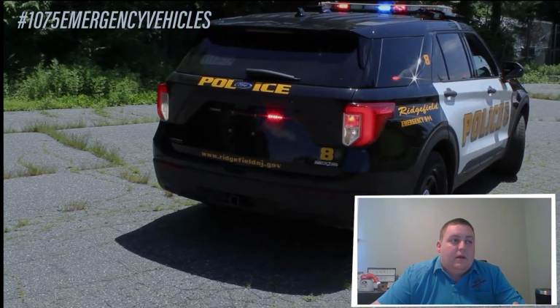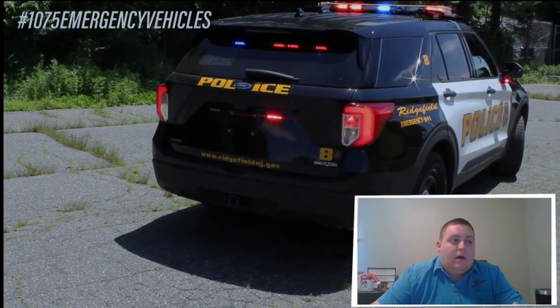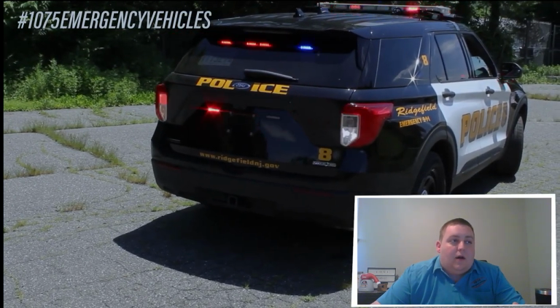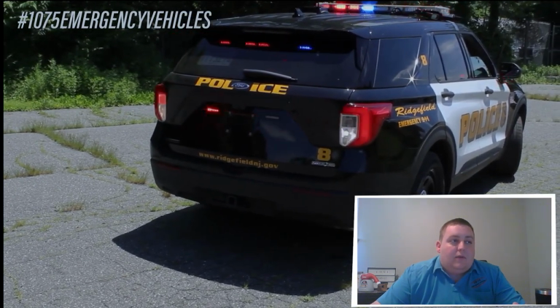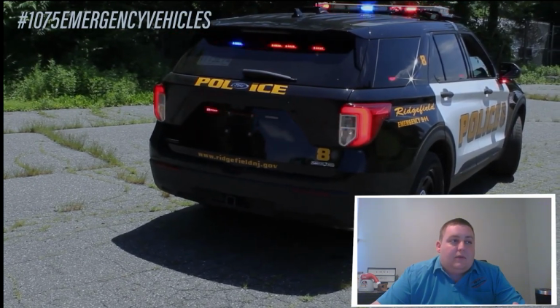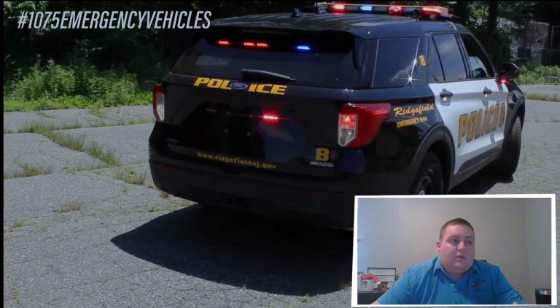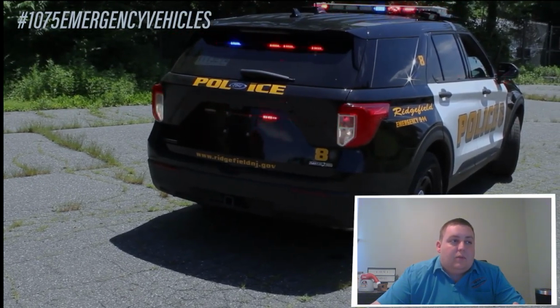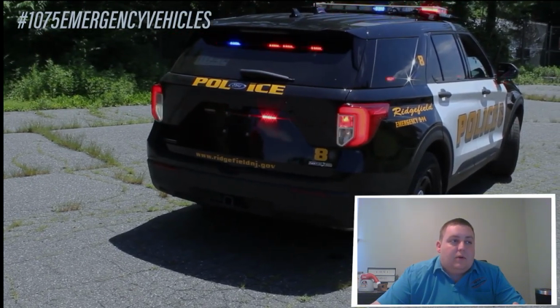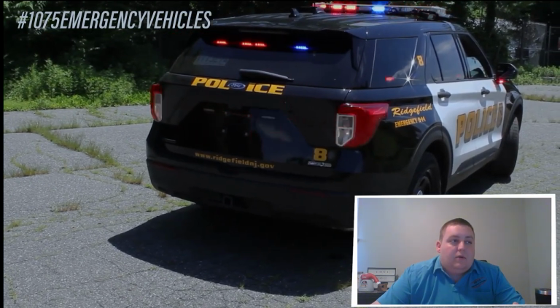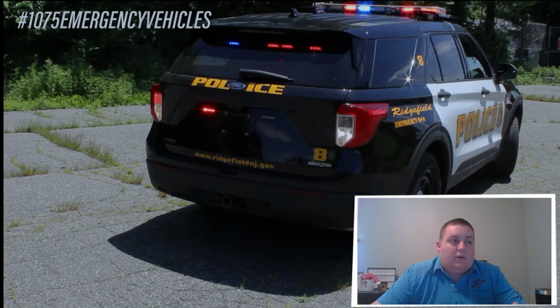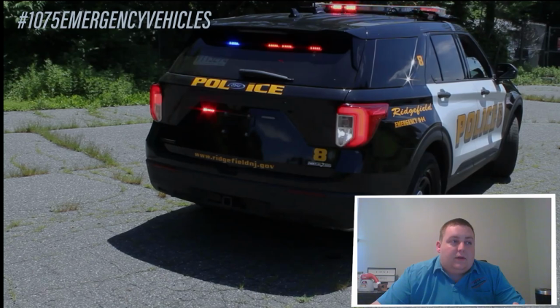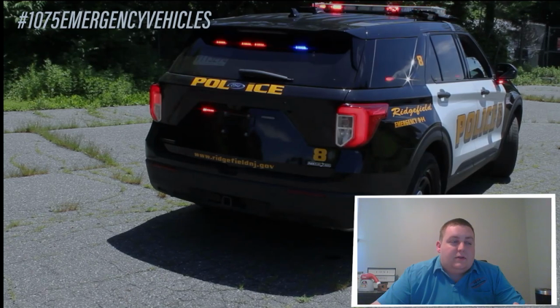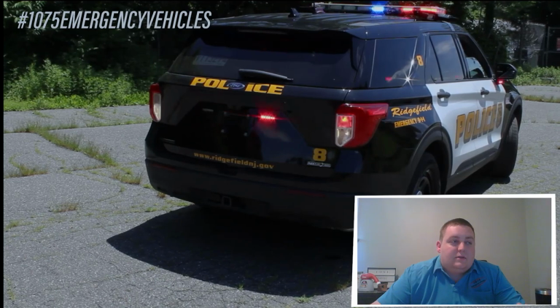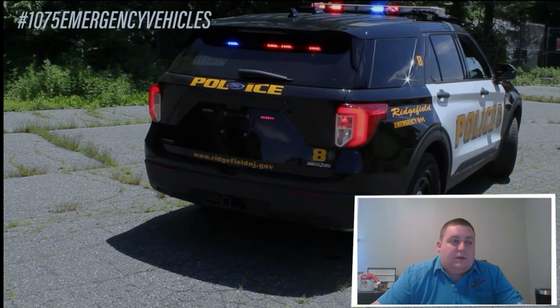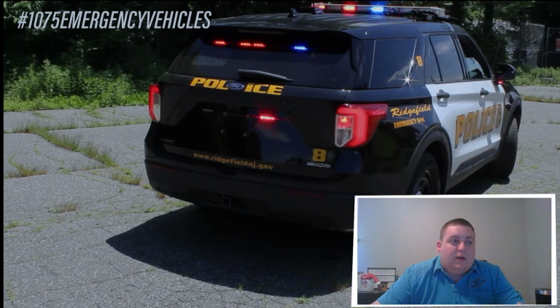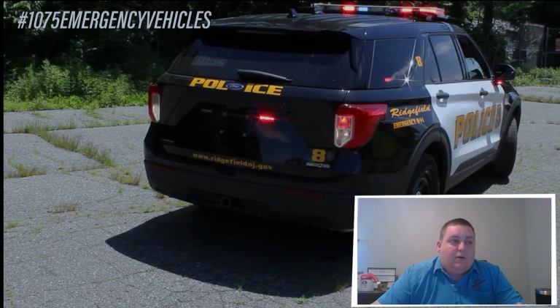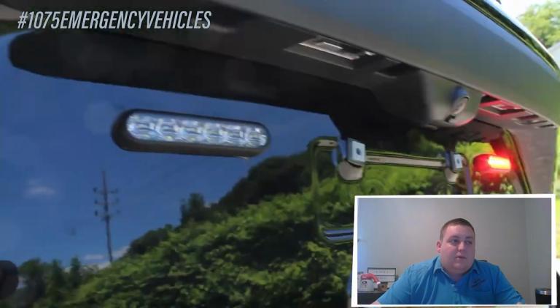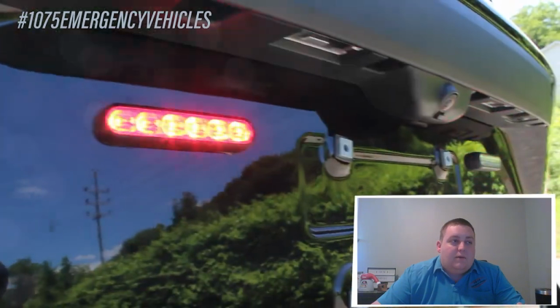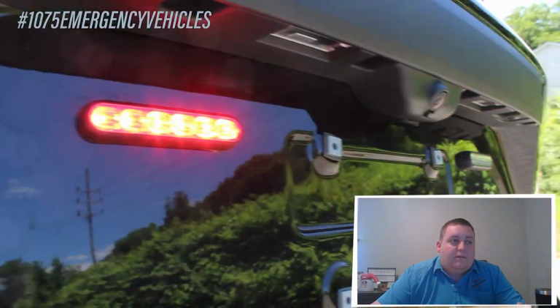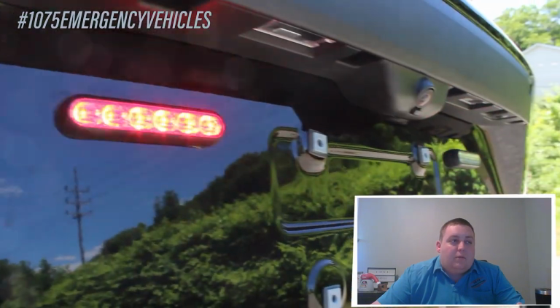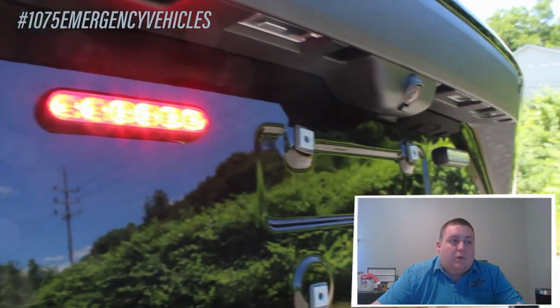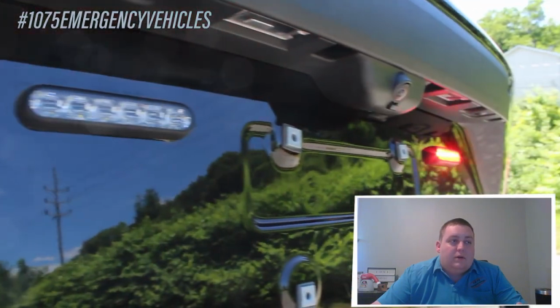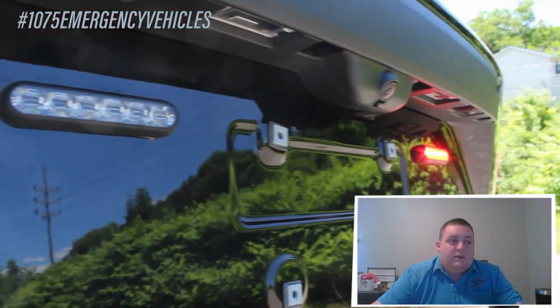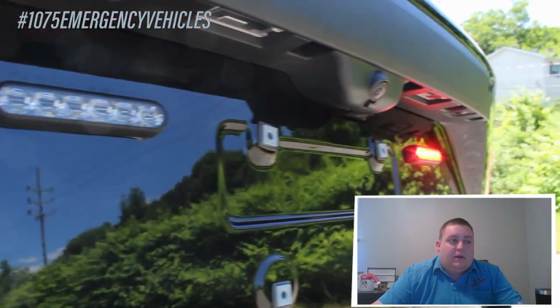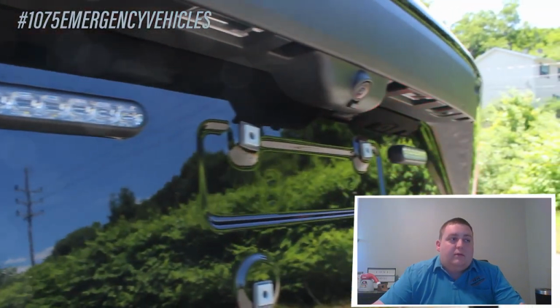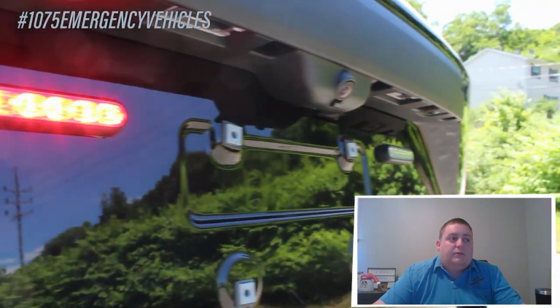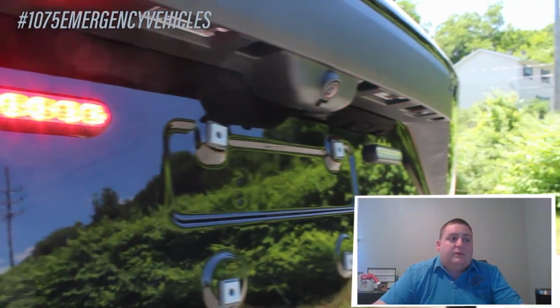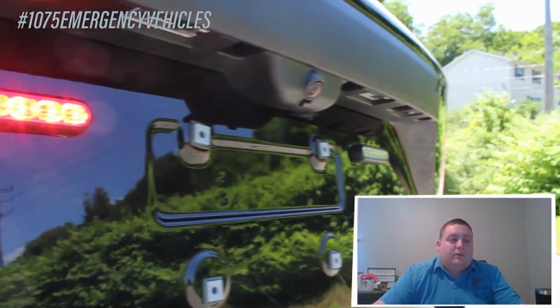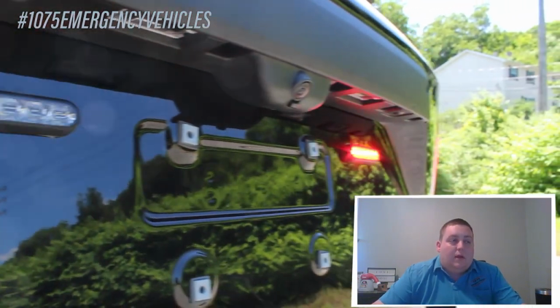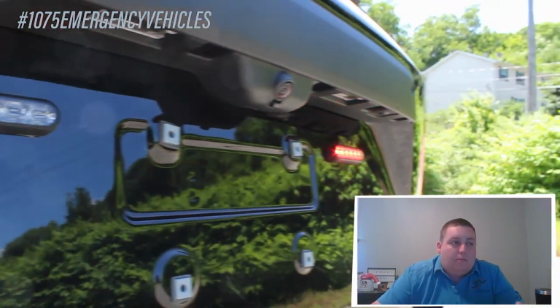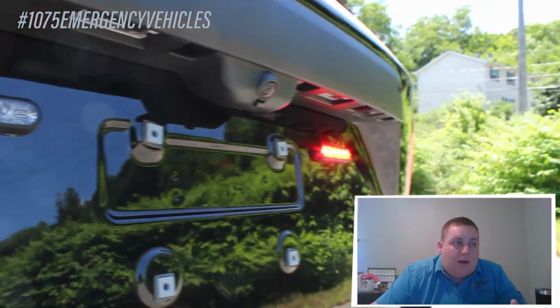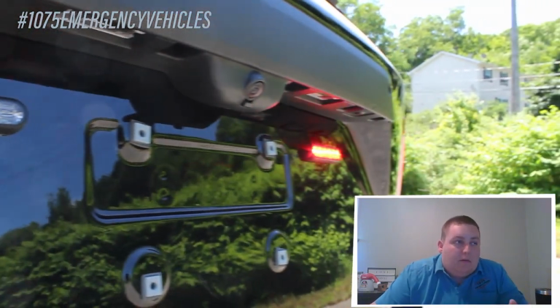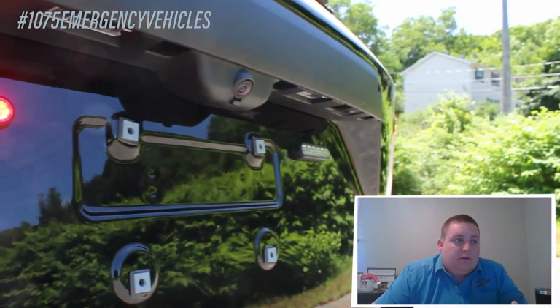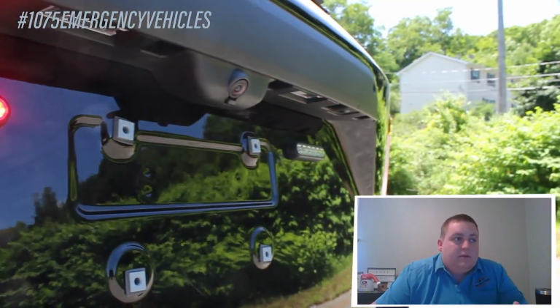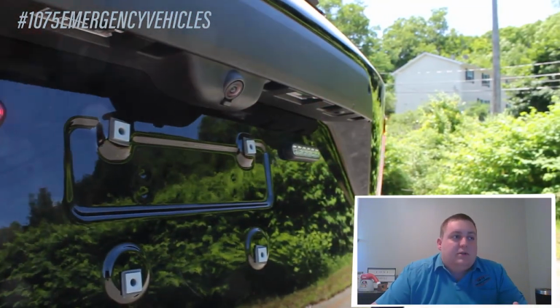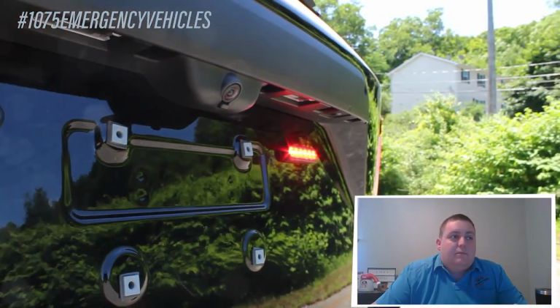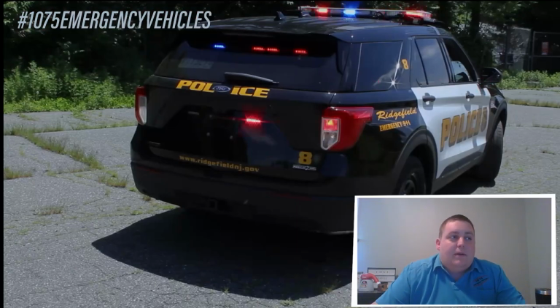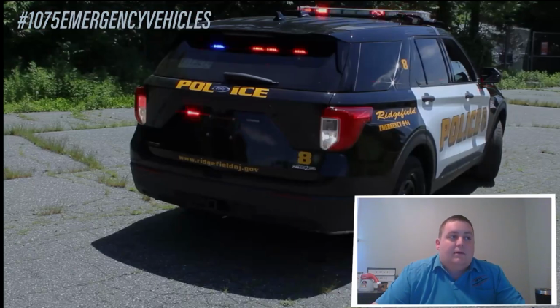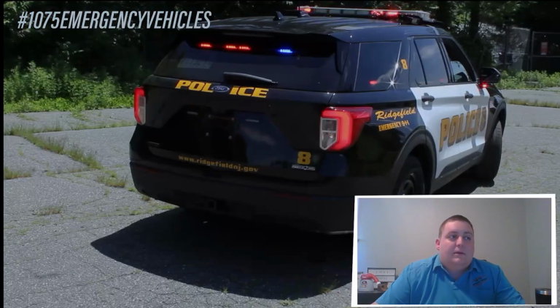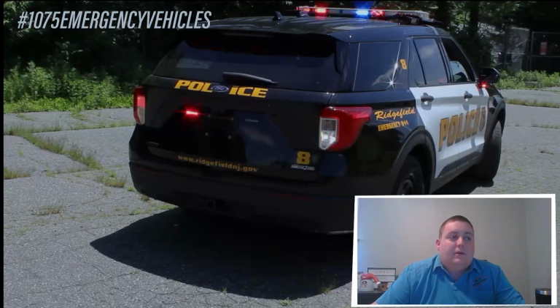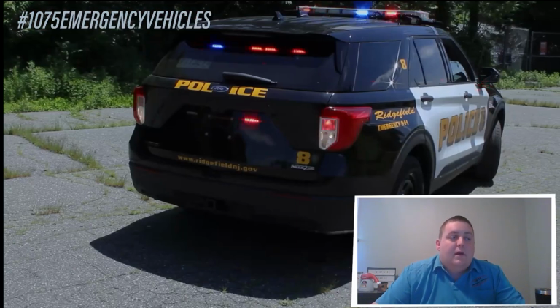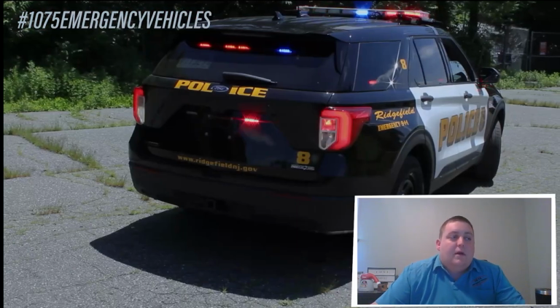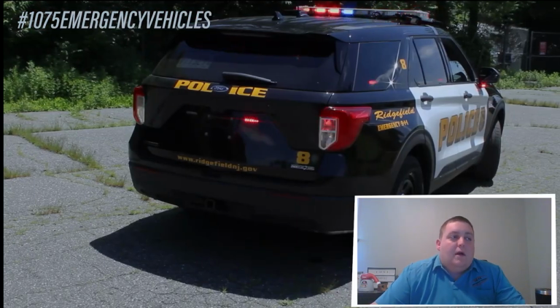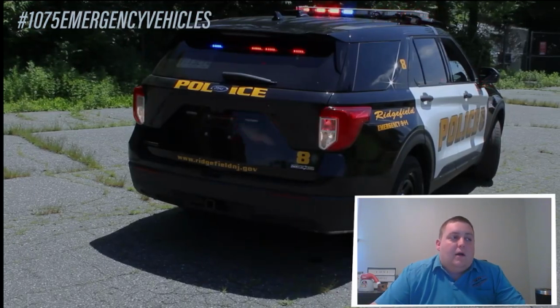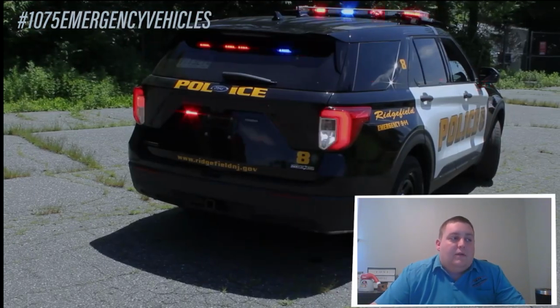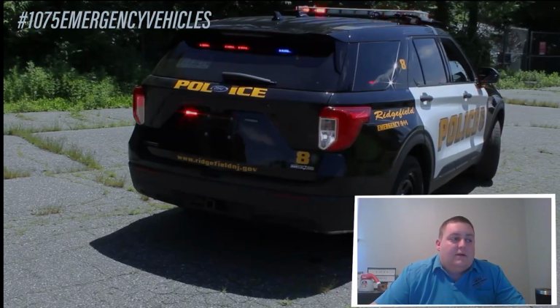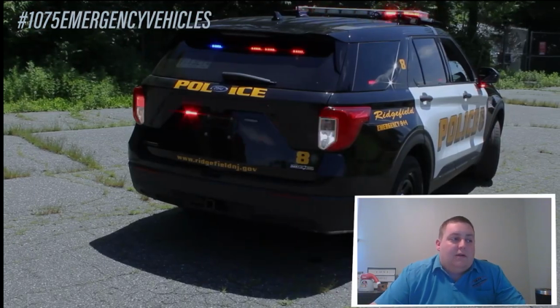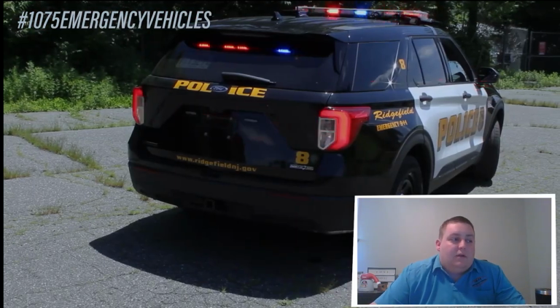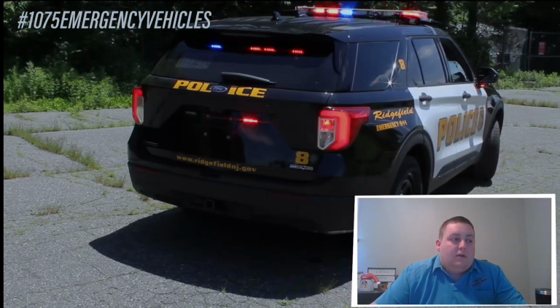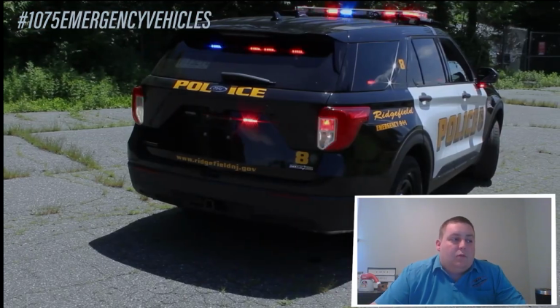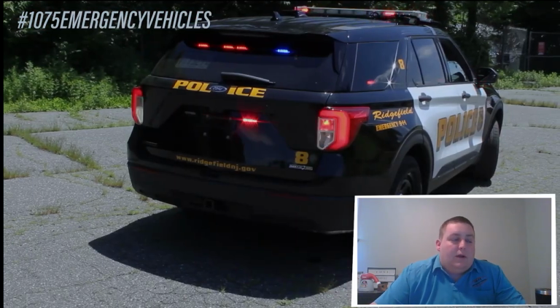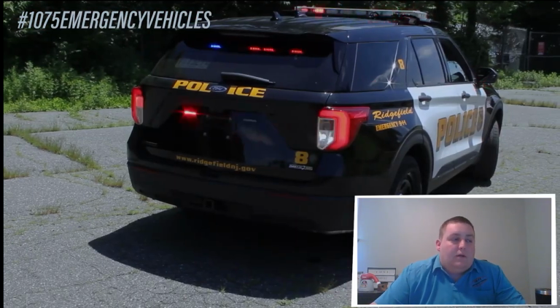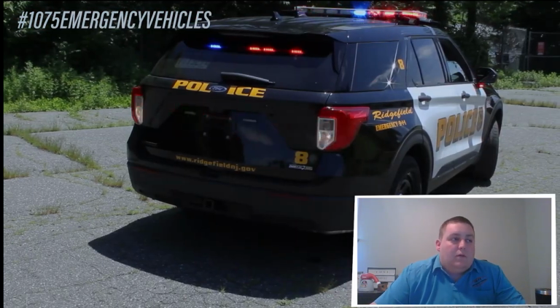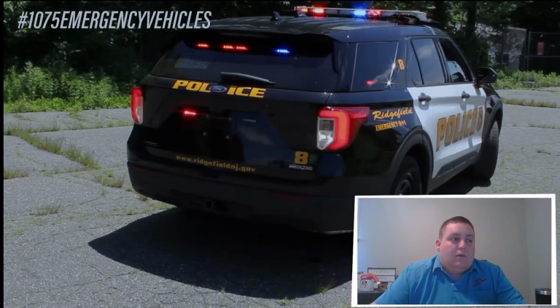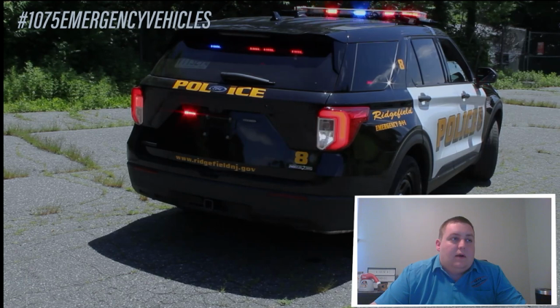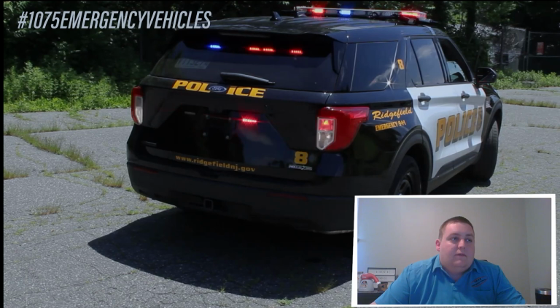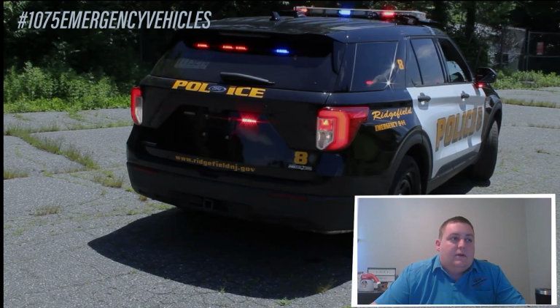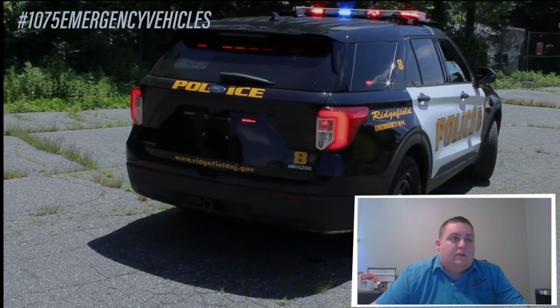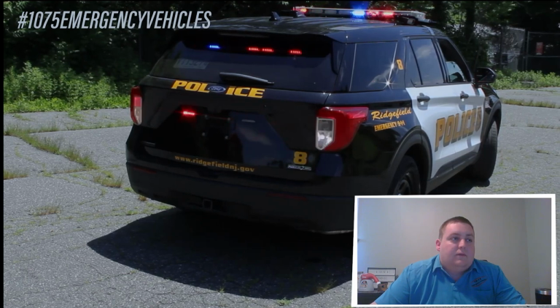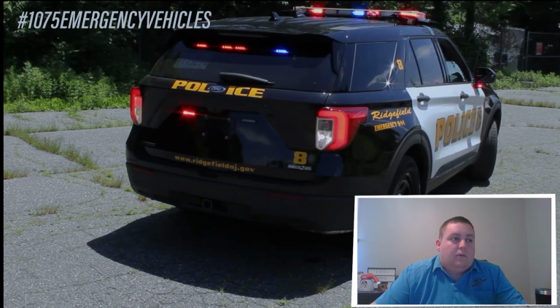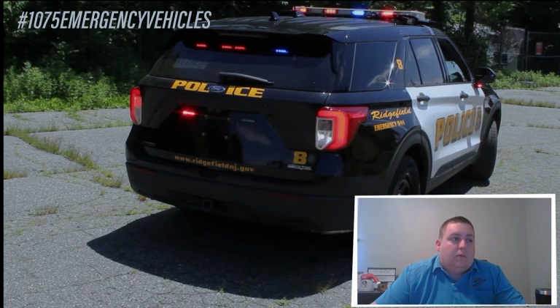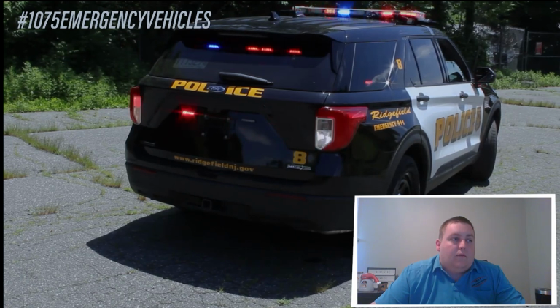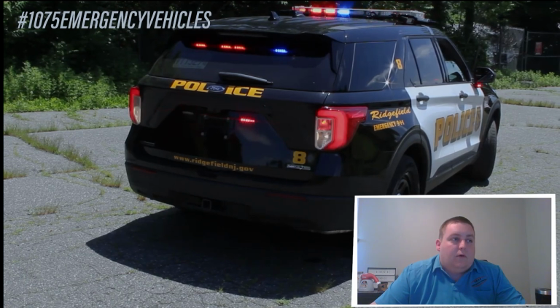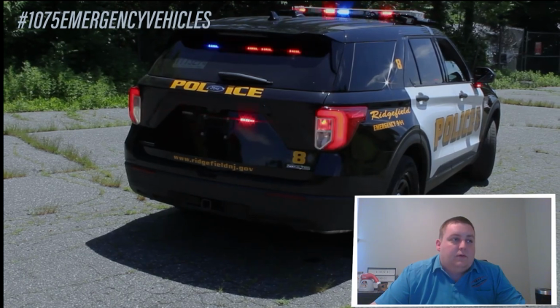On the rear license plate area, we have four-inch Soundoff Signal M-Powers stud mounted. These have the white override feature for reverse.